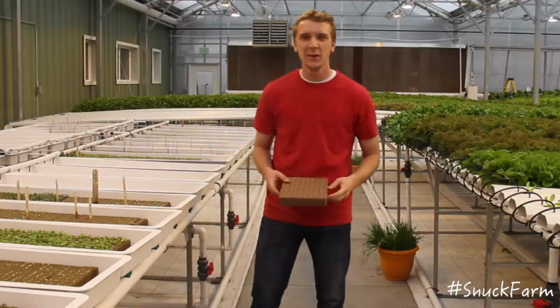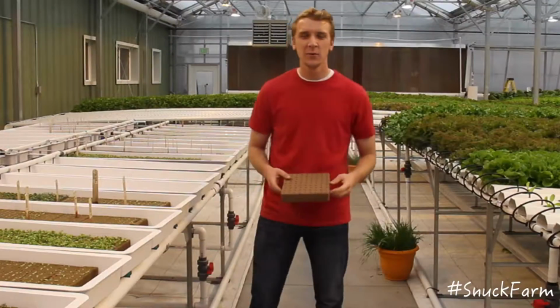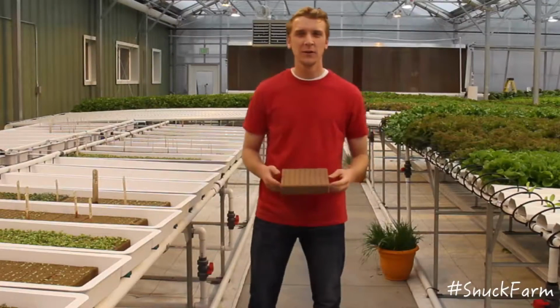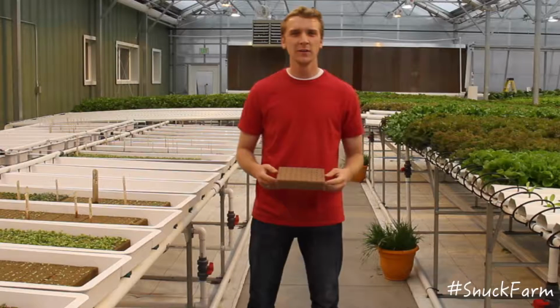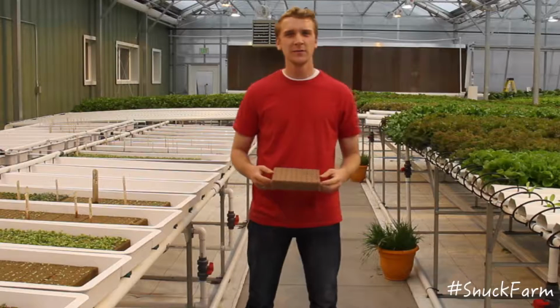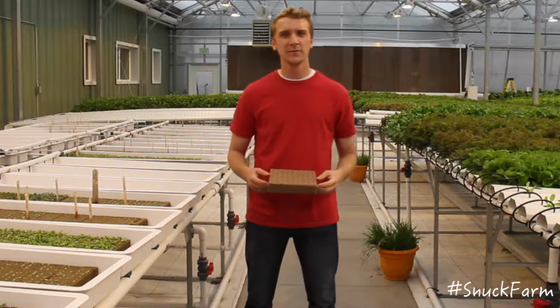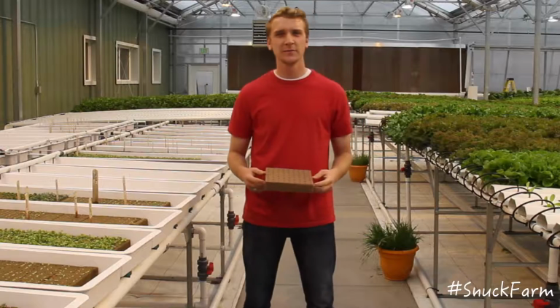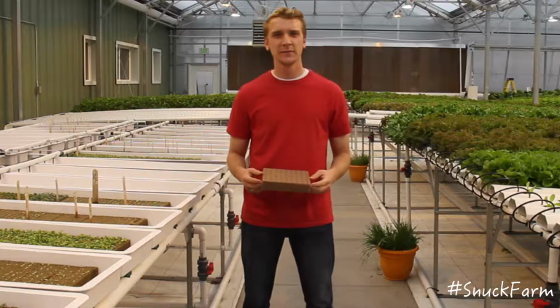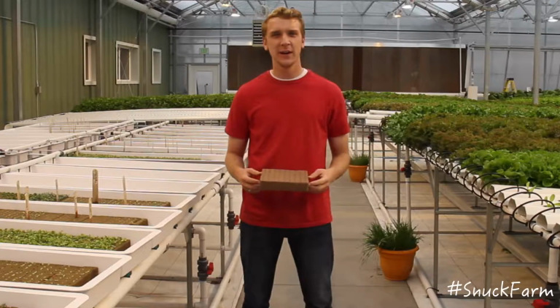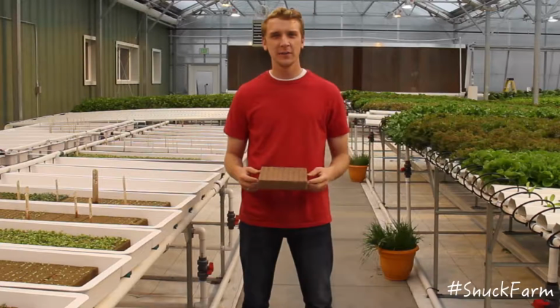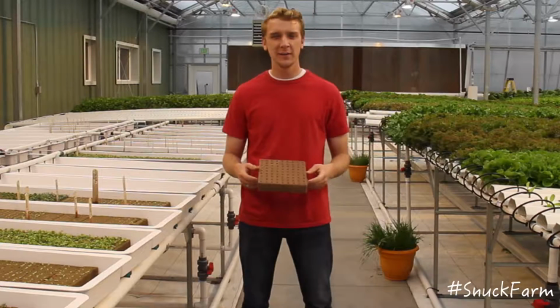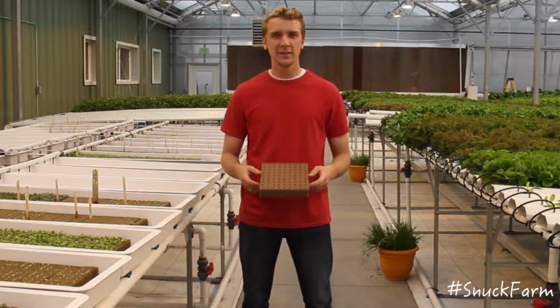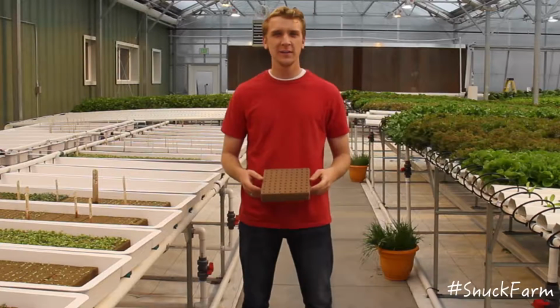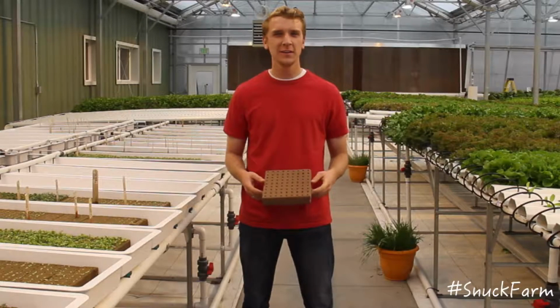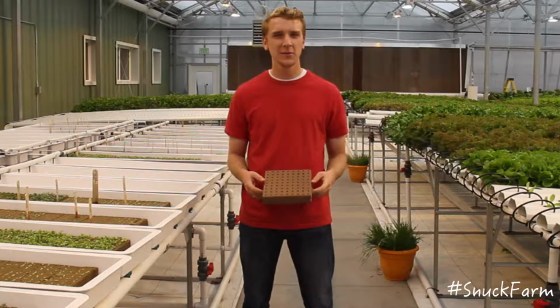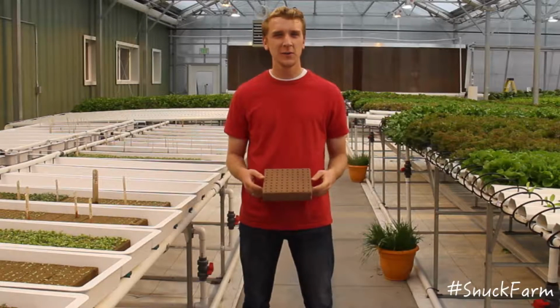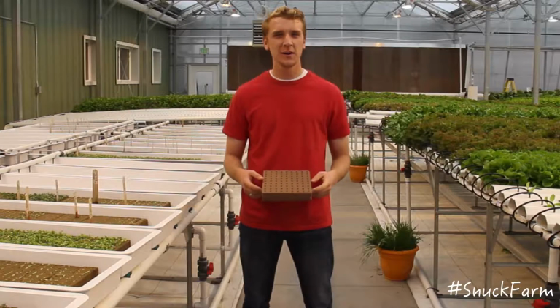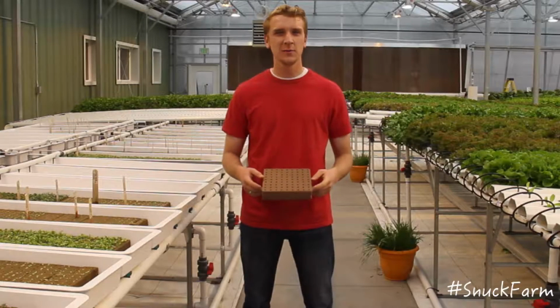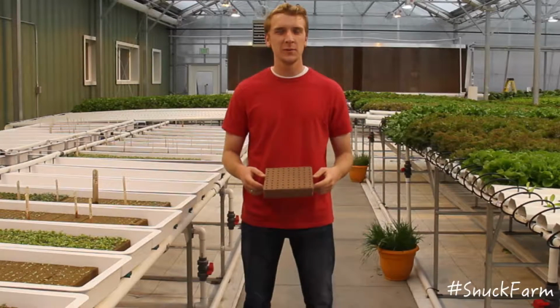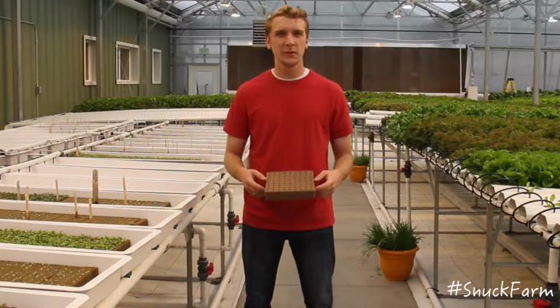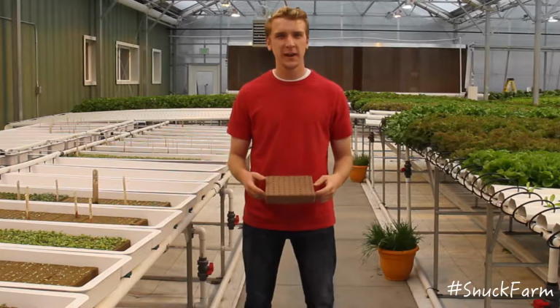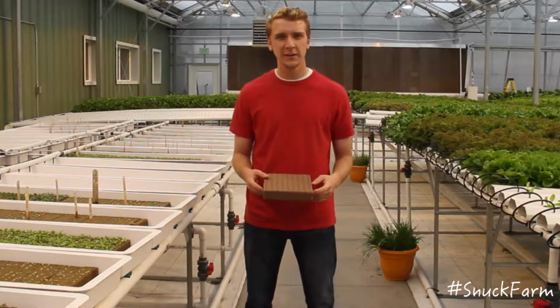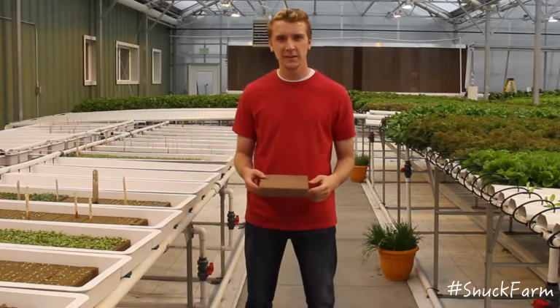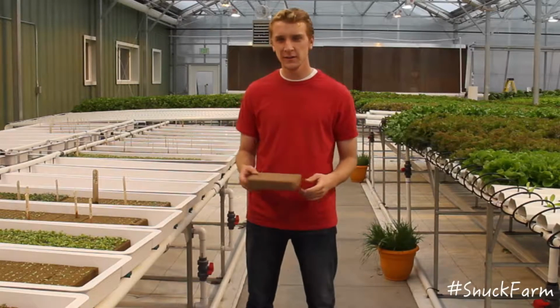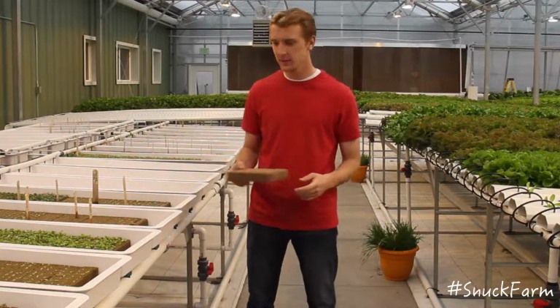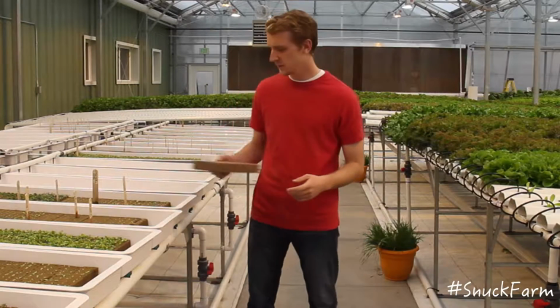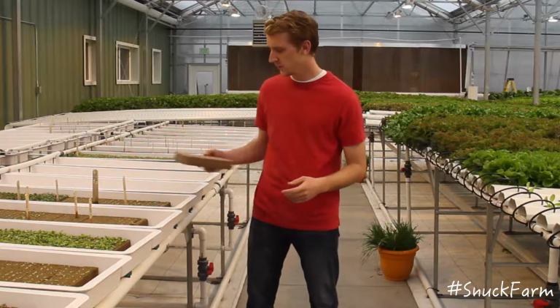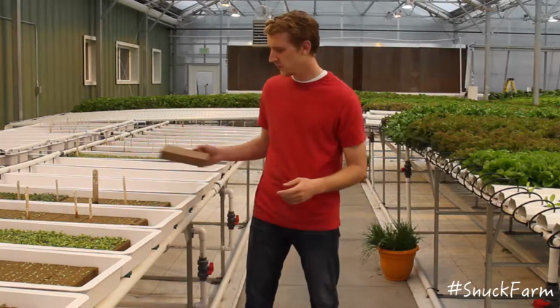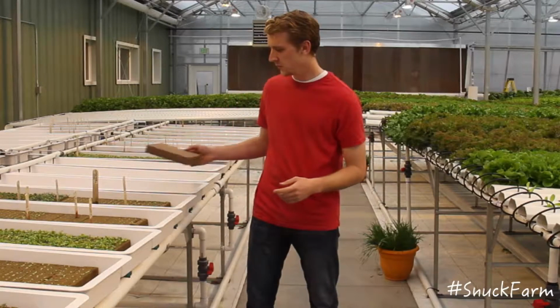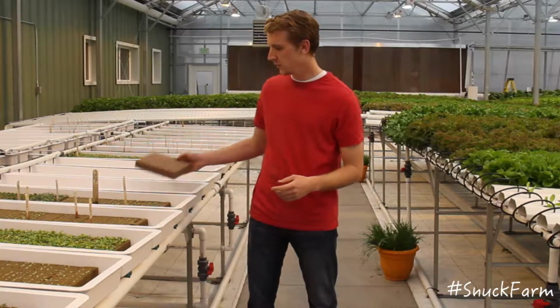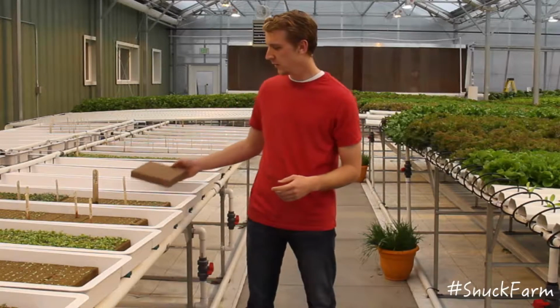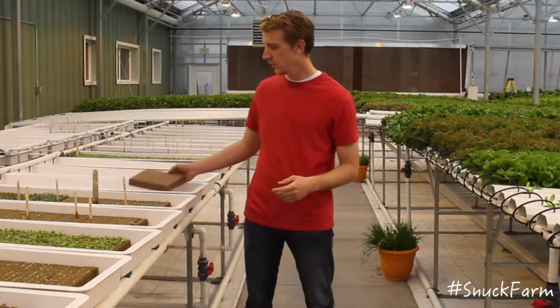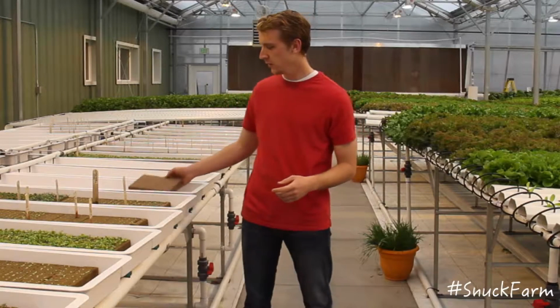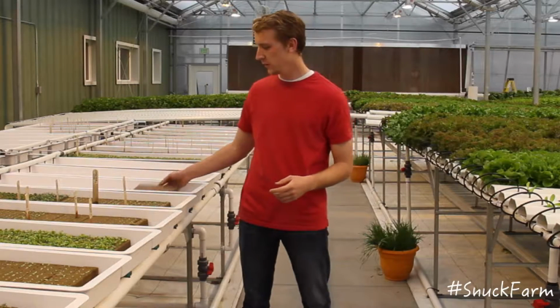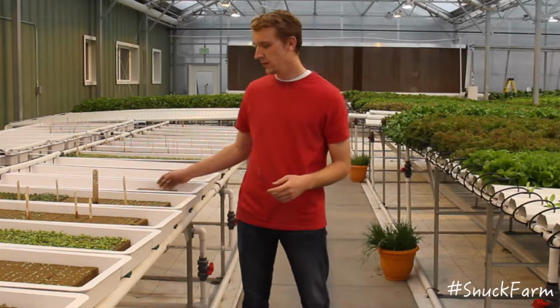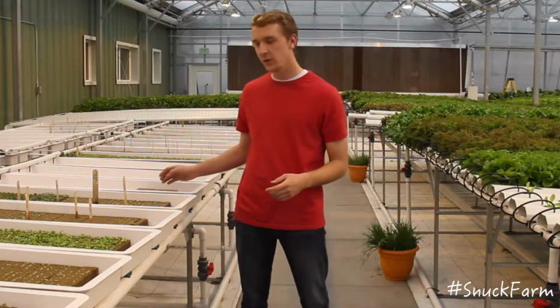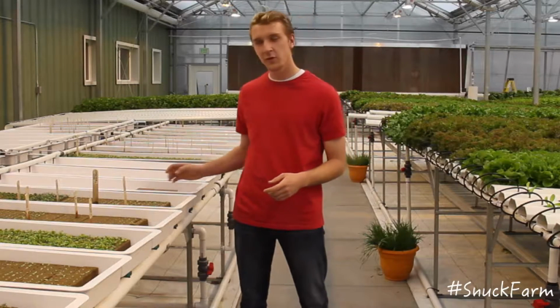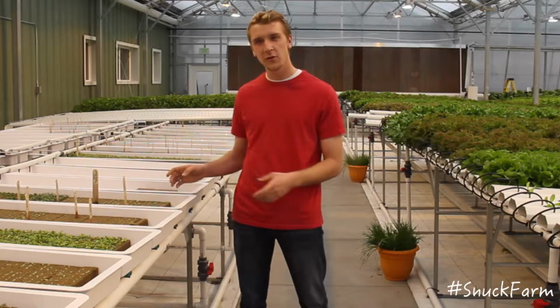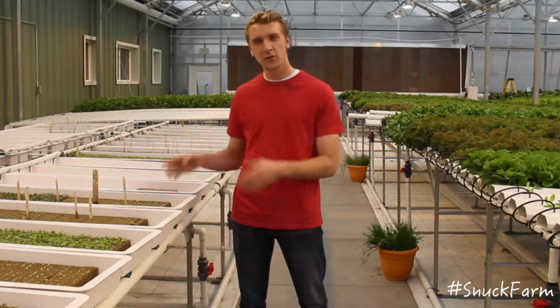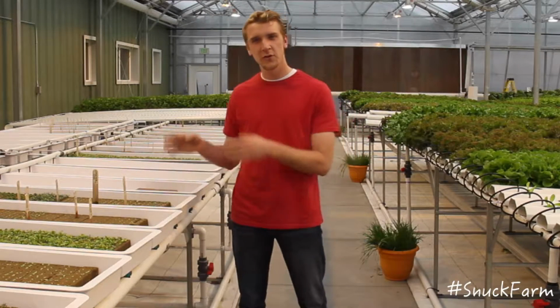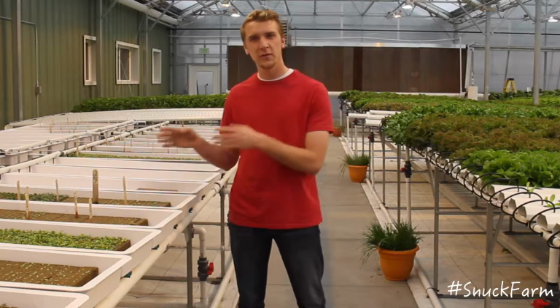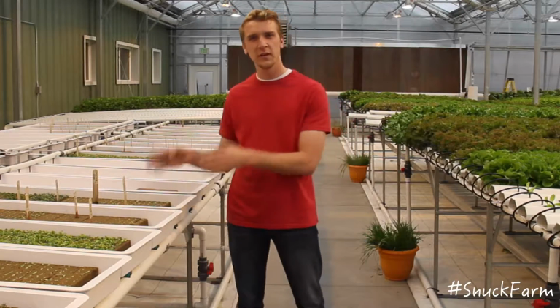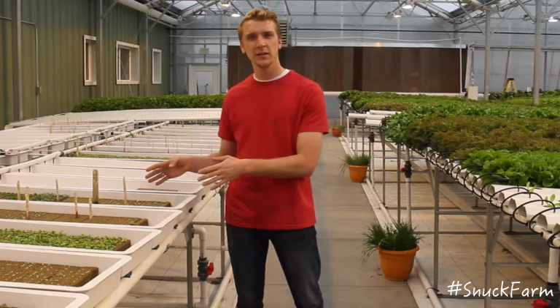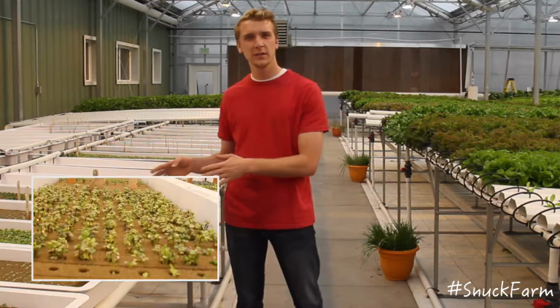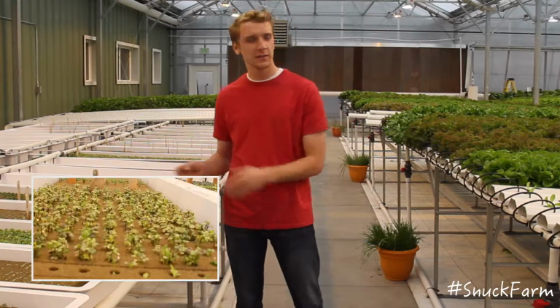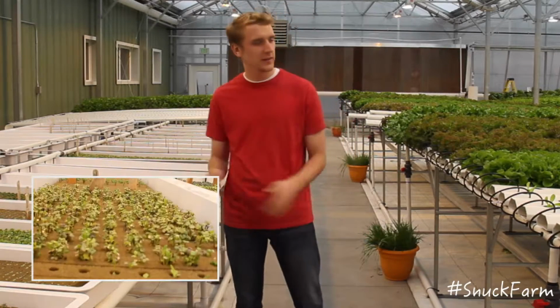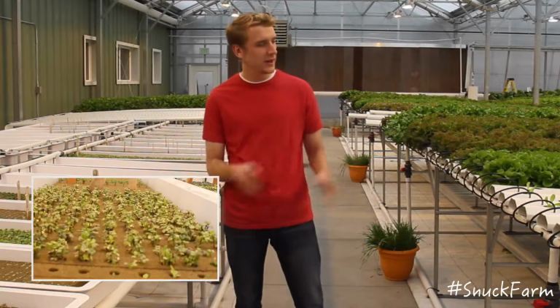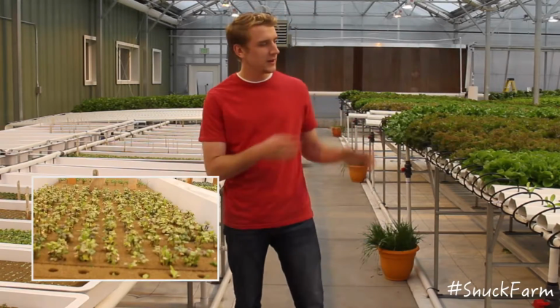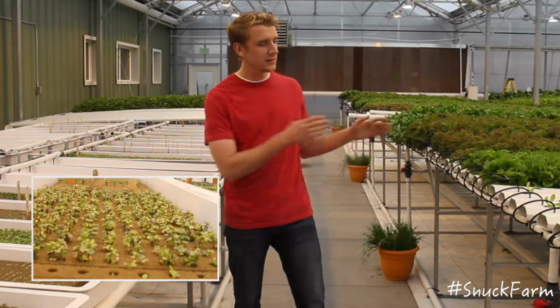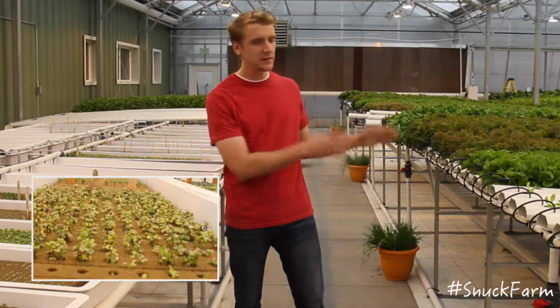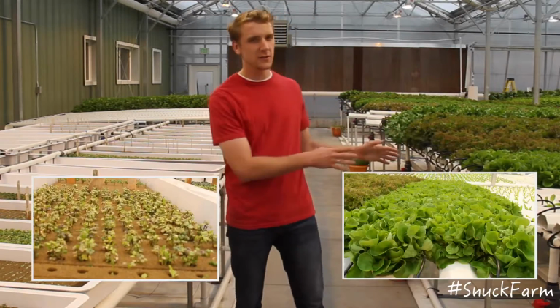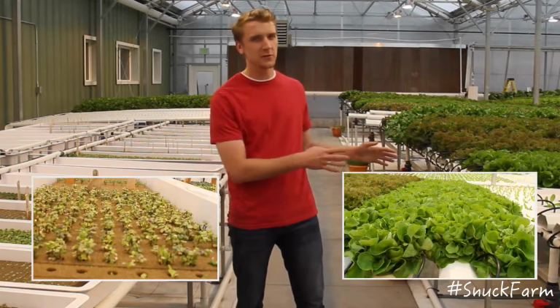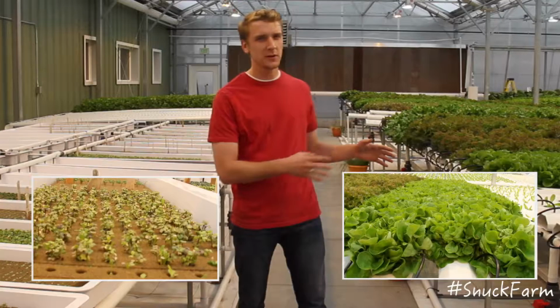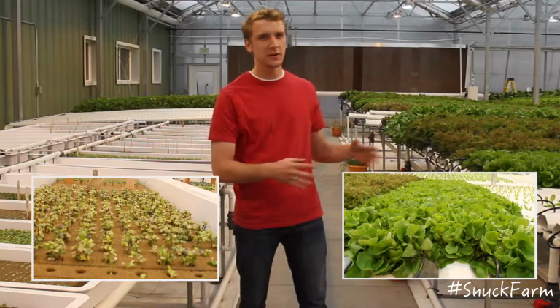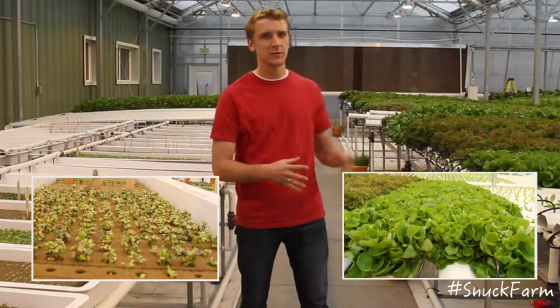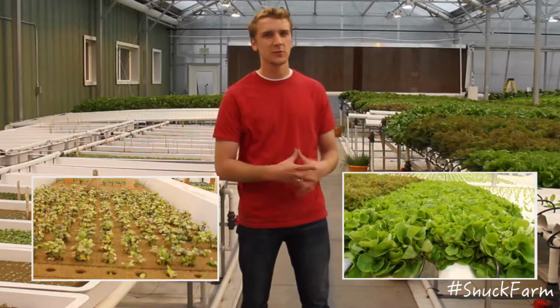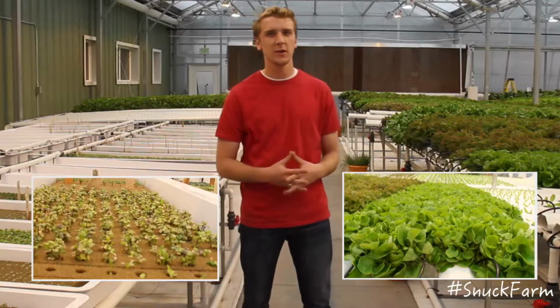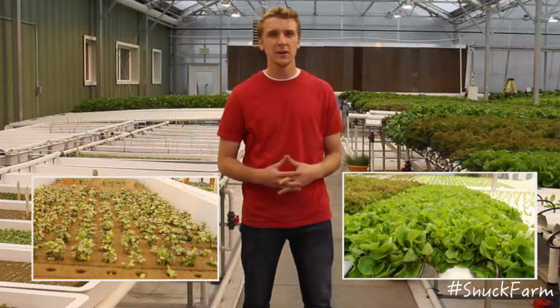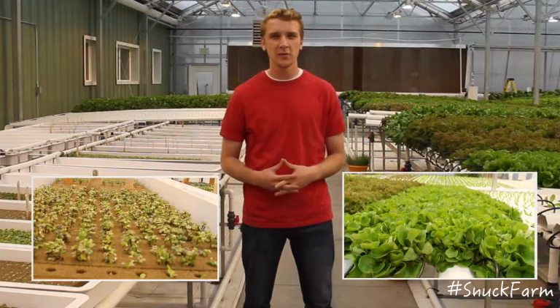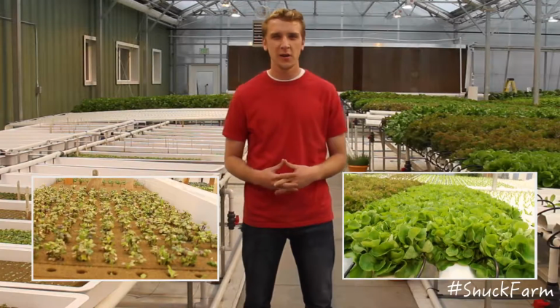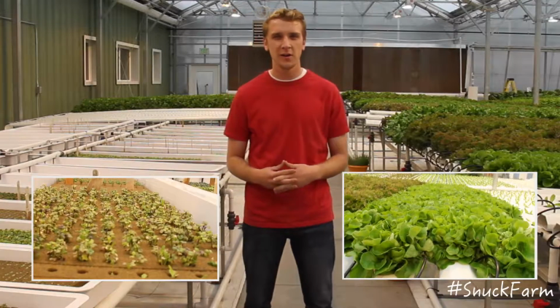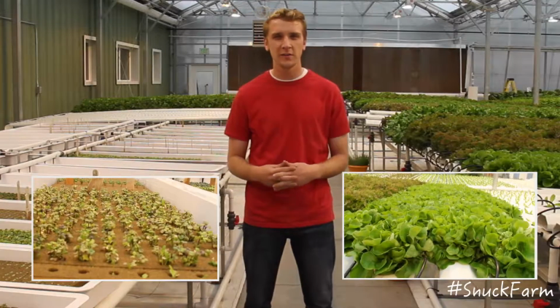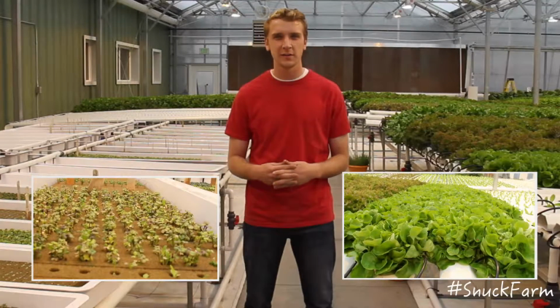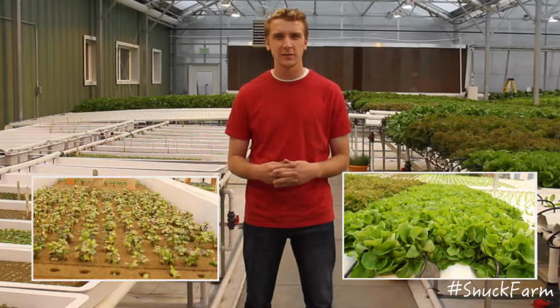Now these seeds are ready to be planted, where they'll grow from this to that in six weeks, ready for harvest.